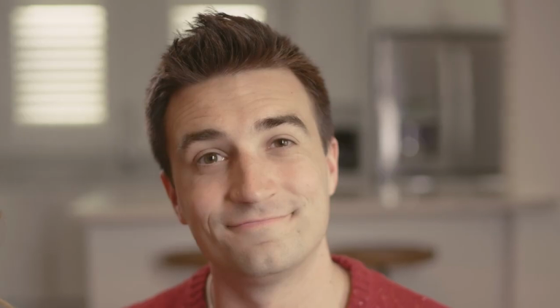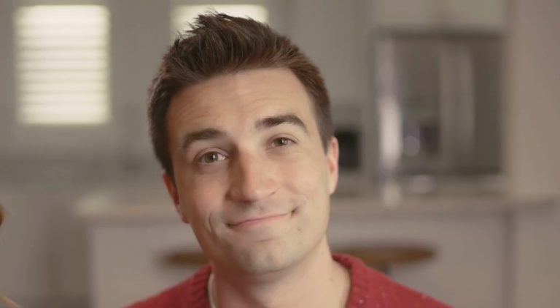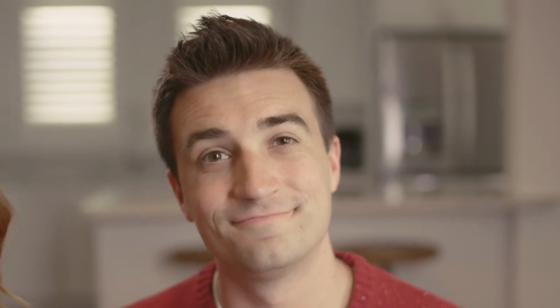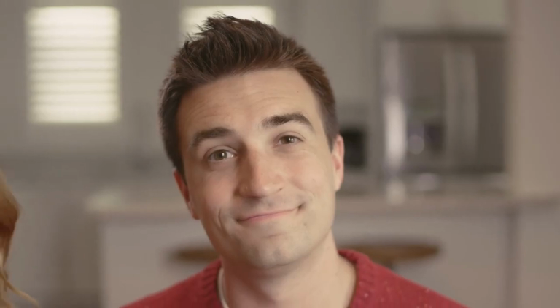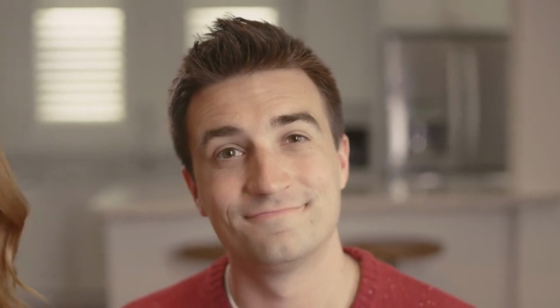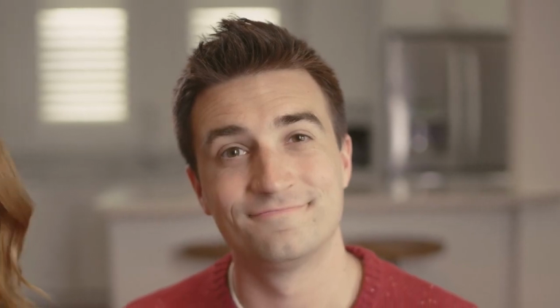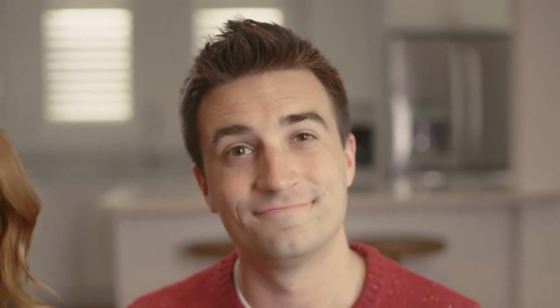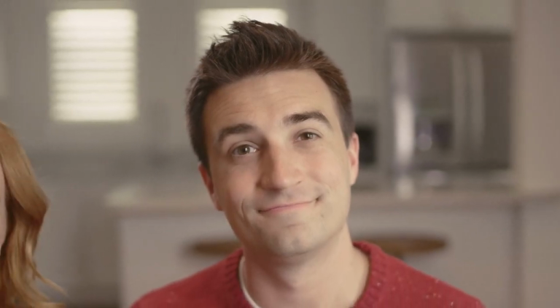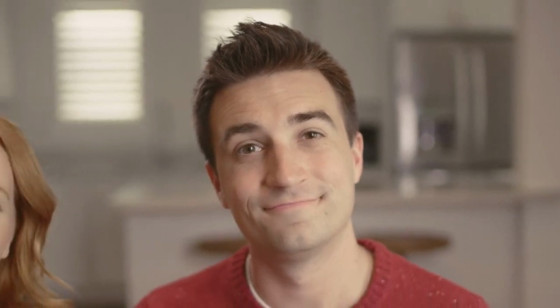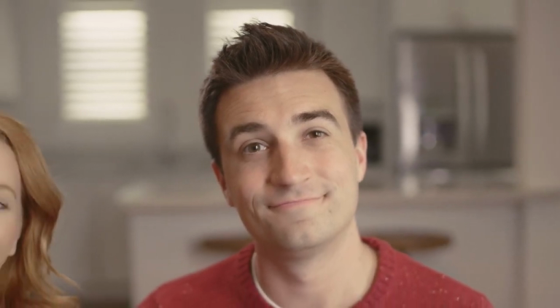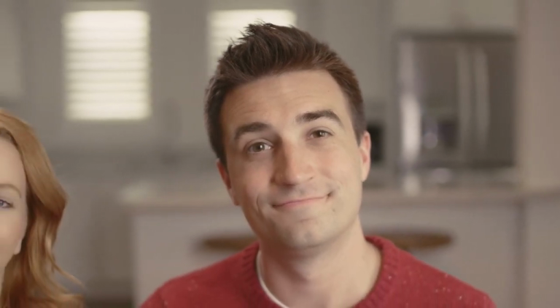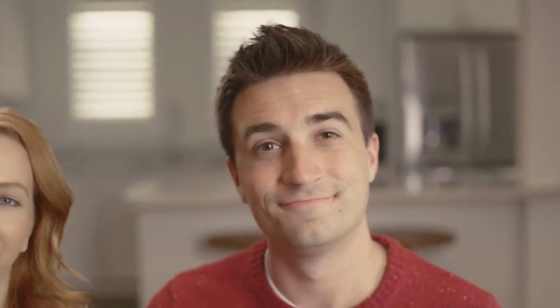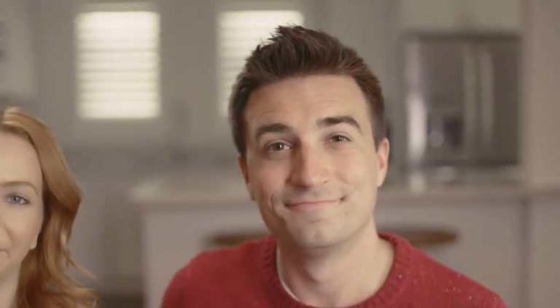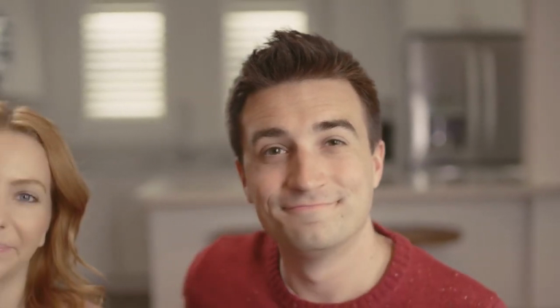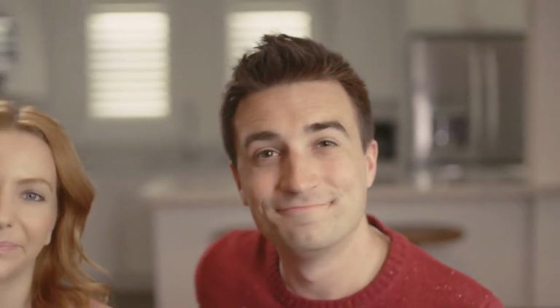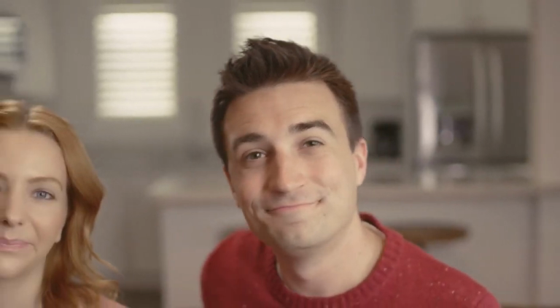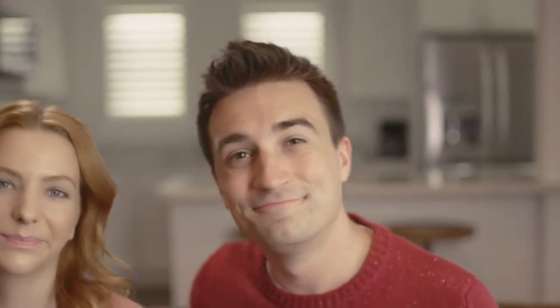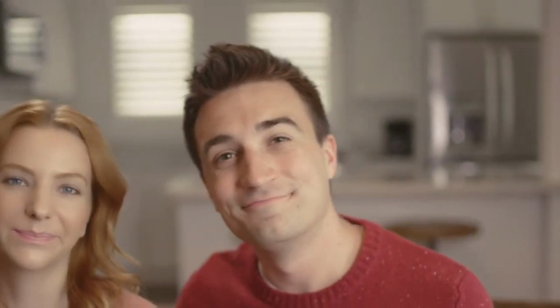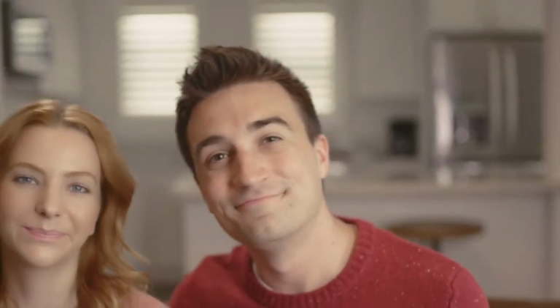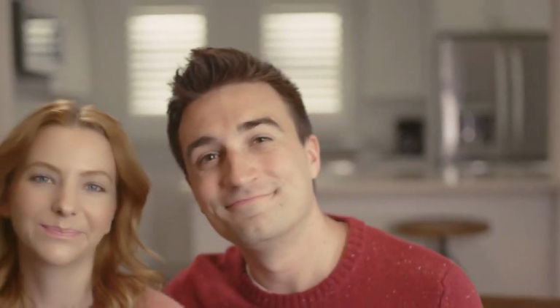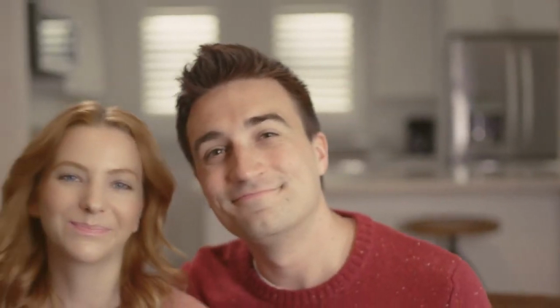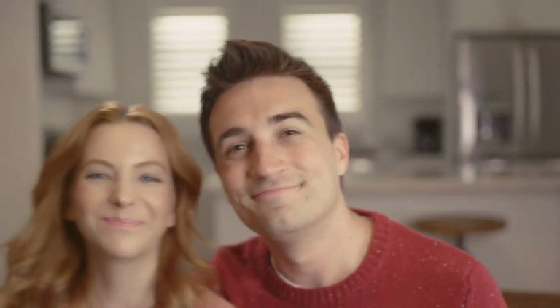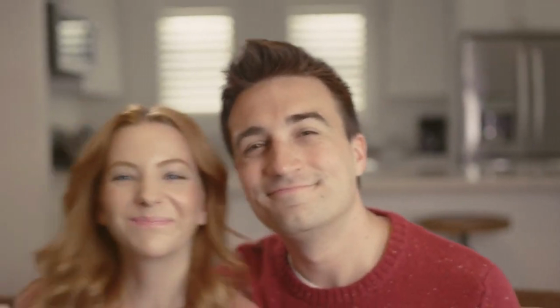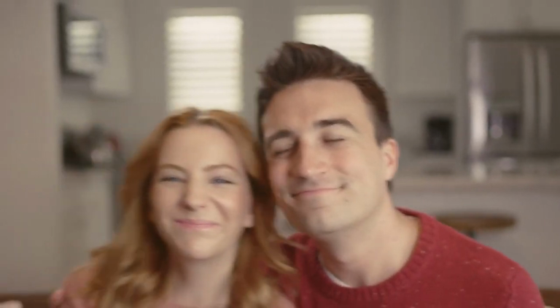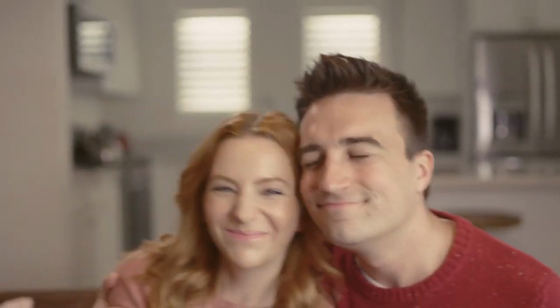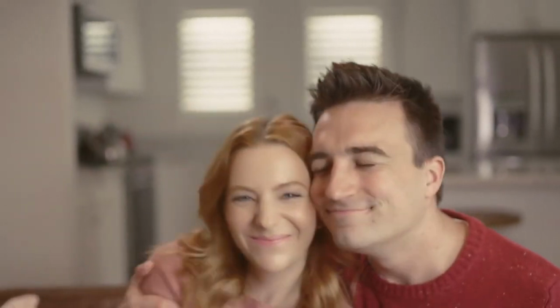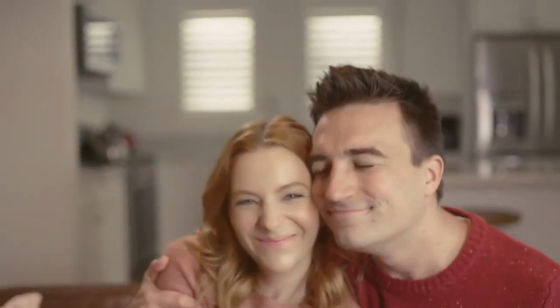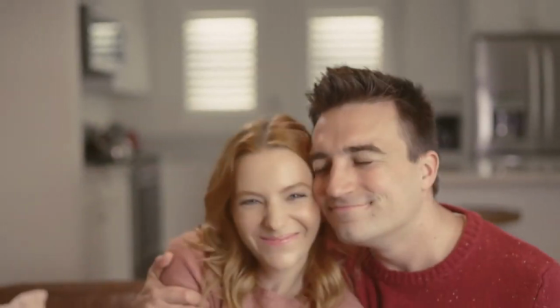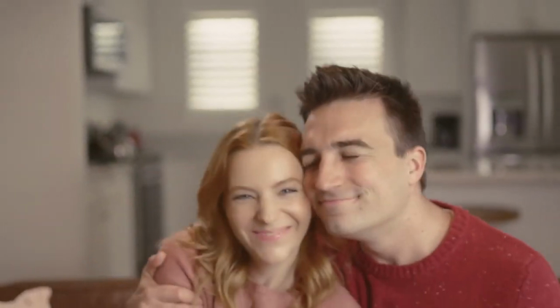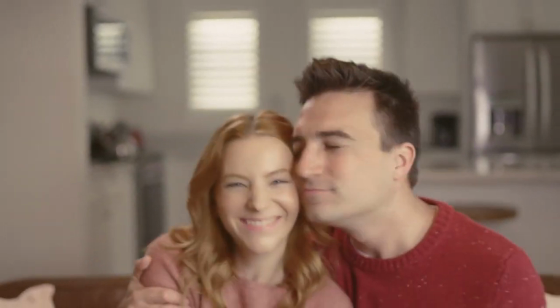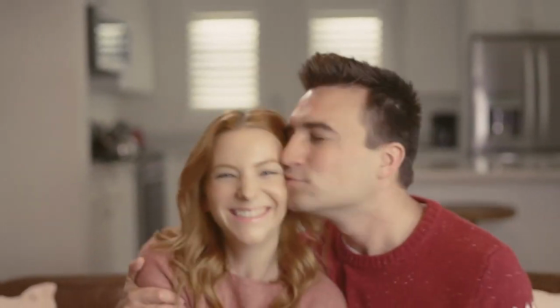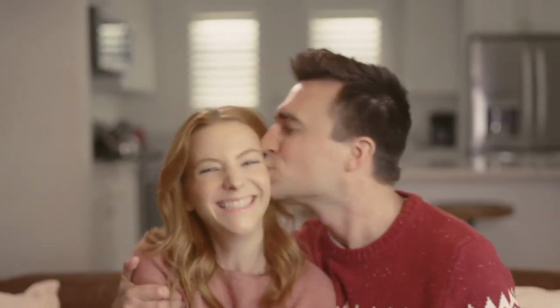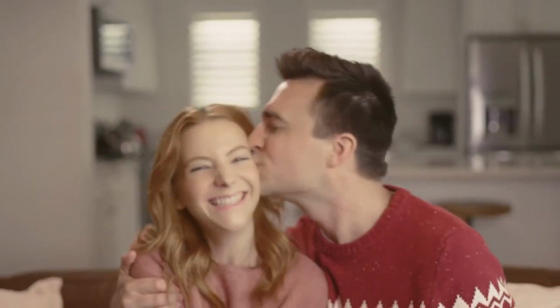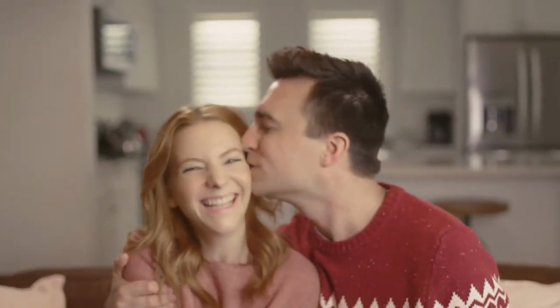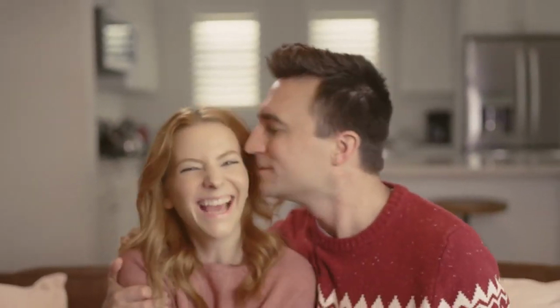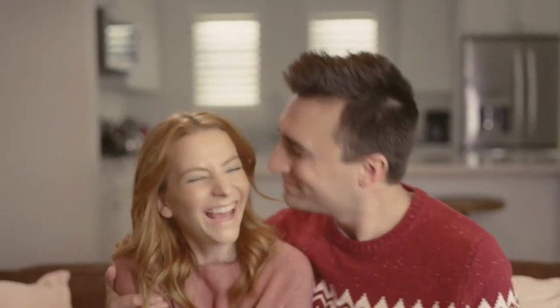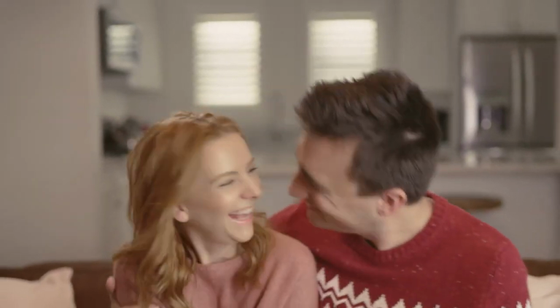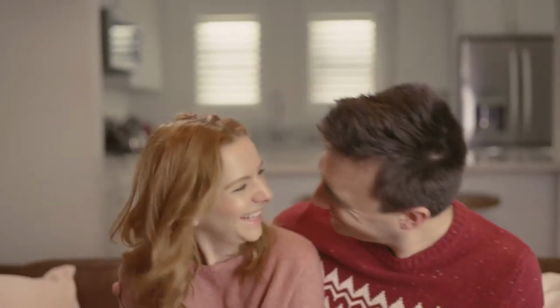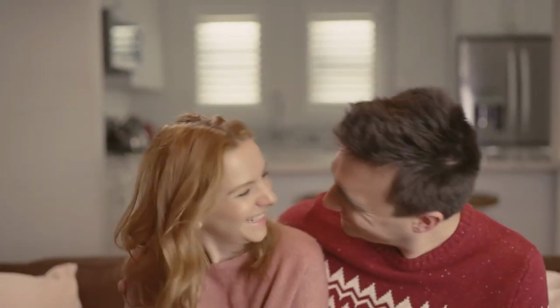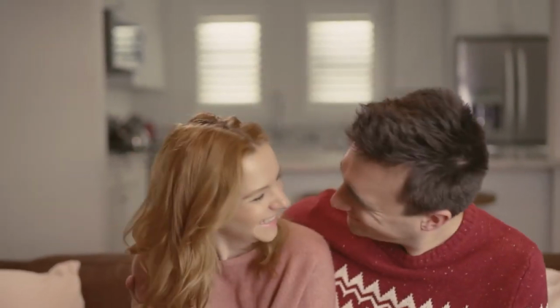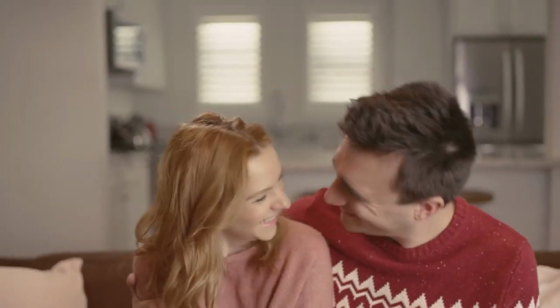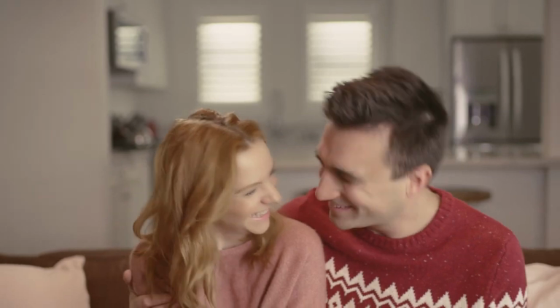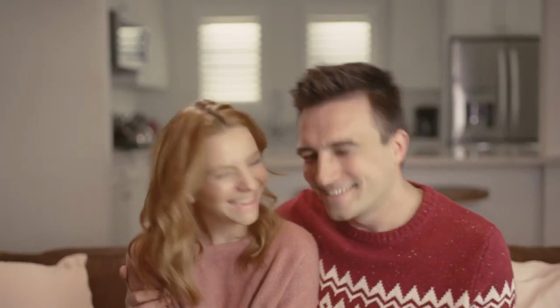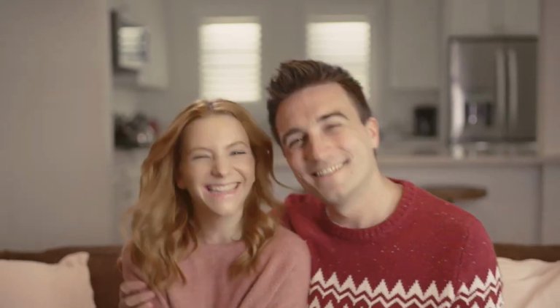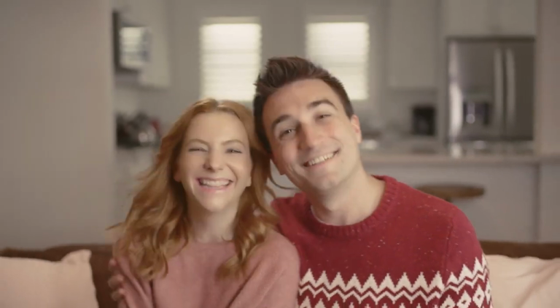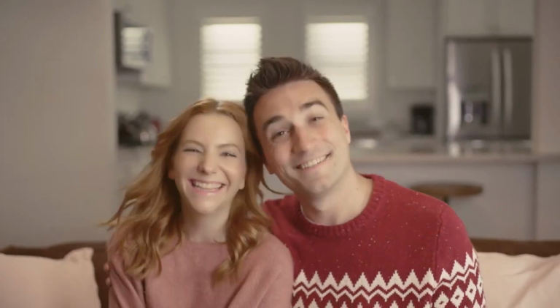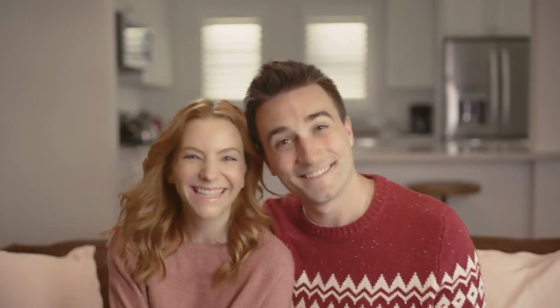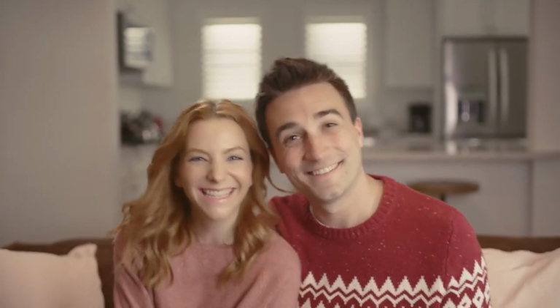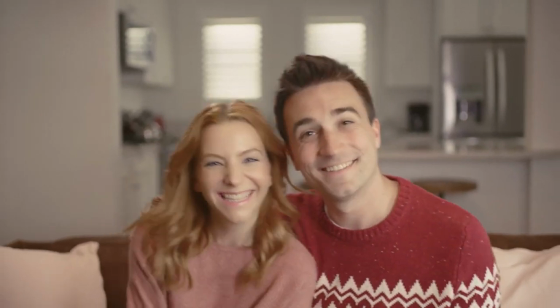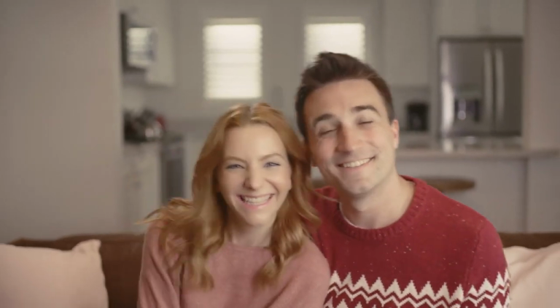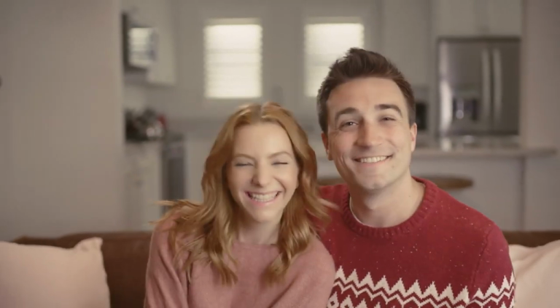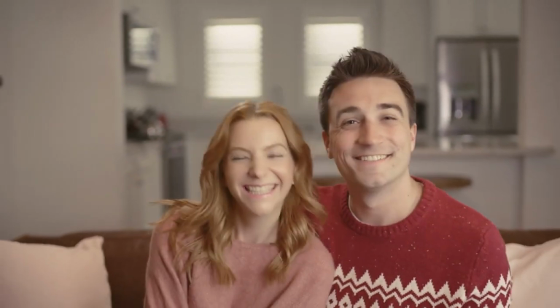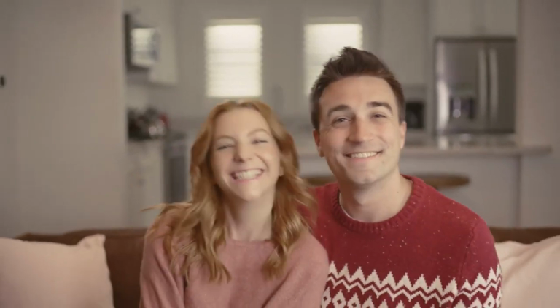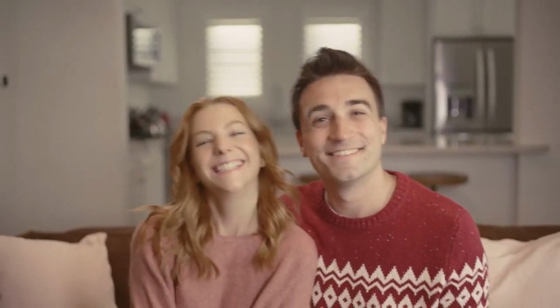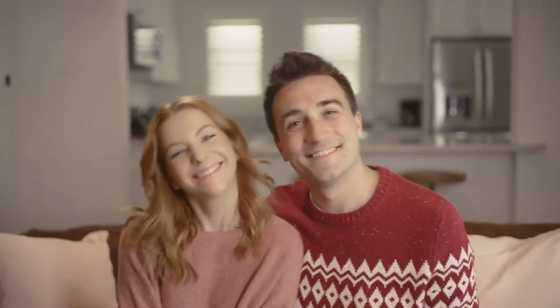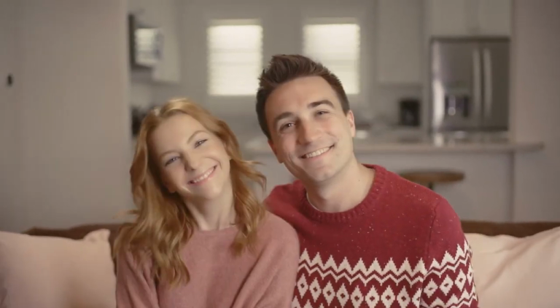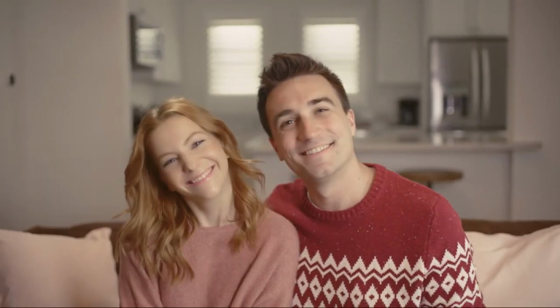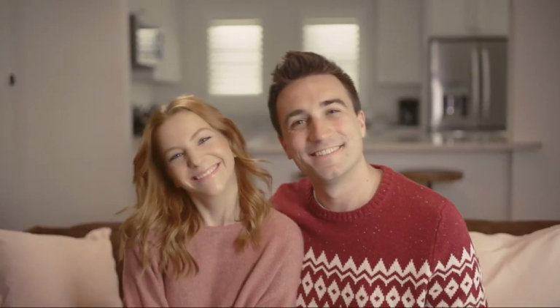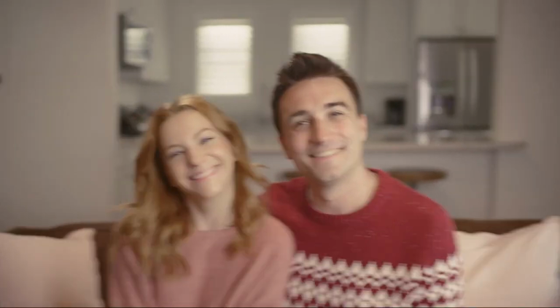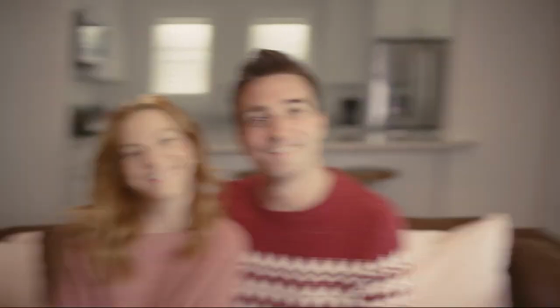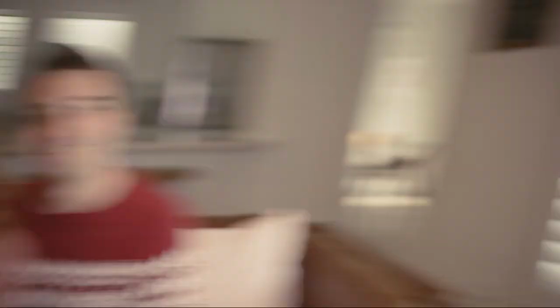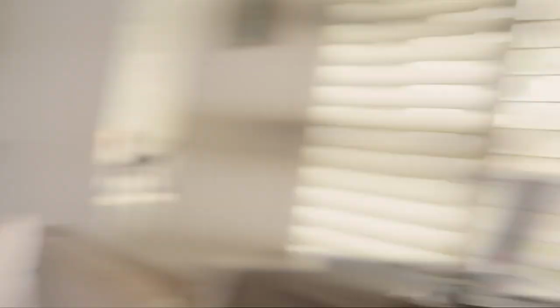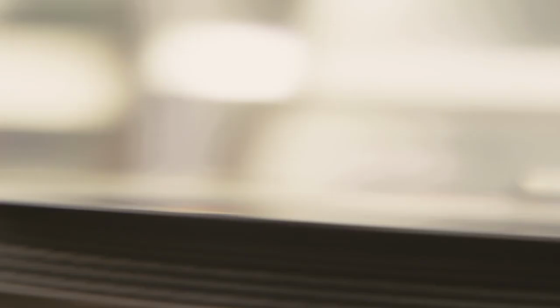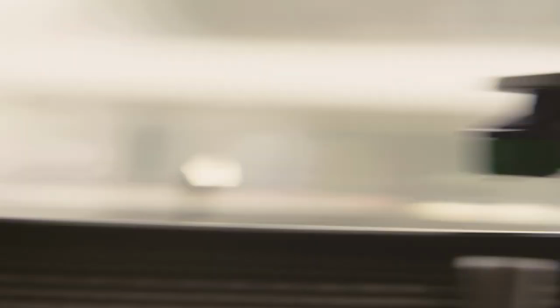This is Dave. He's like any other guy — a hard worker, a dedicated husband, and a music lover. But he has one fatal flaw.